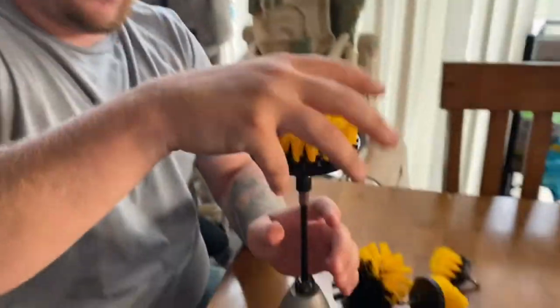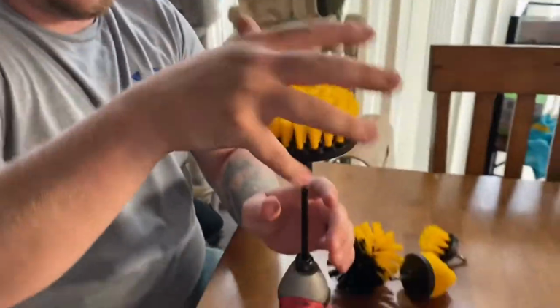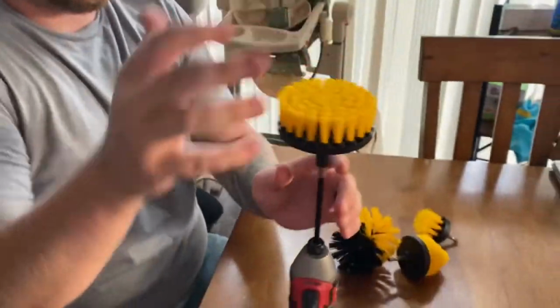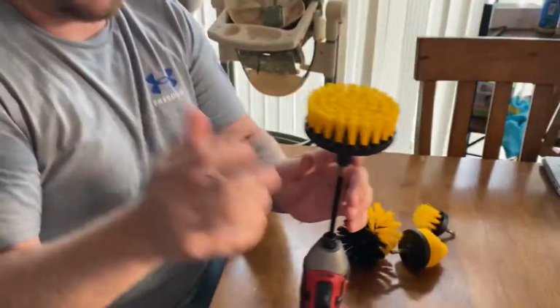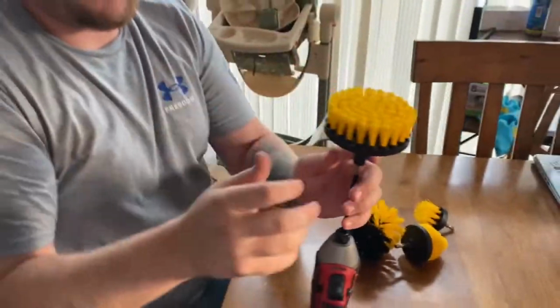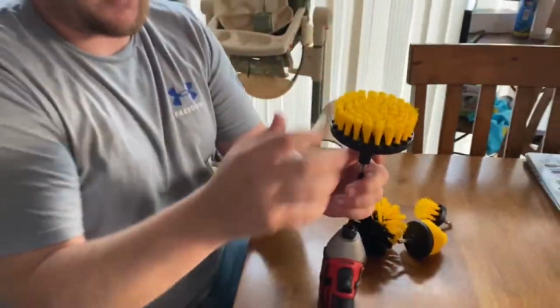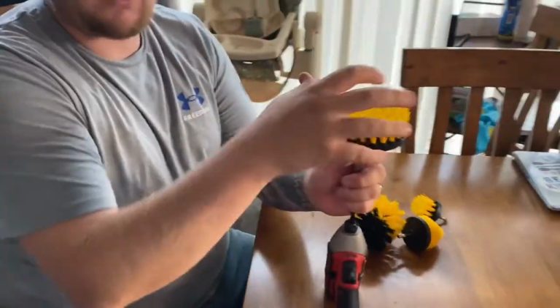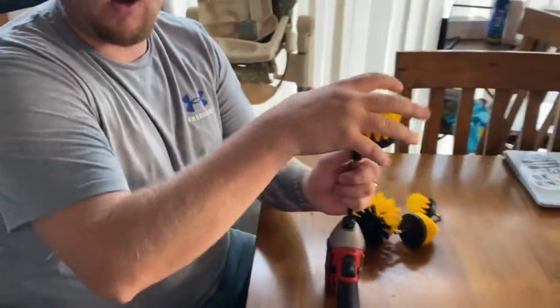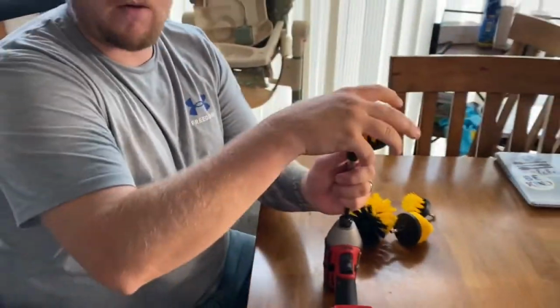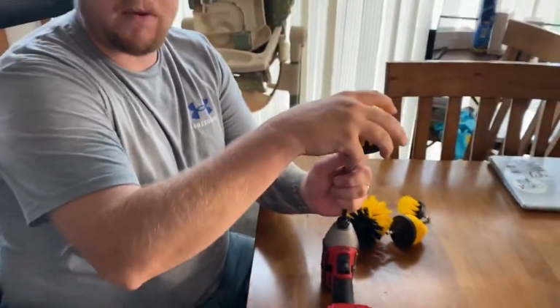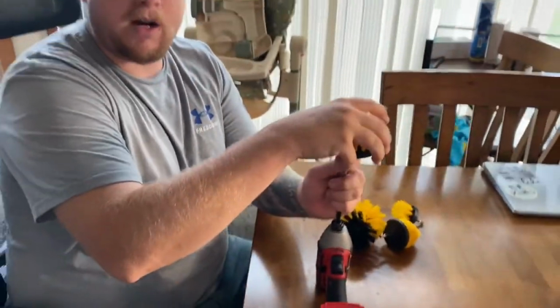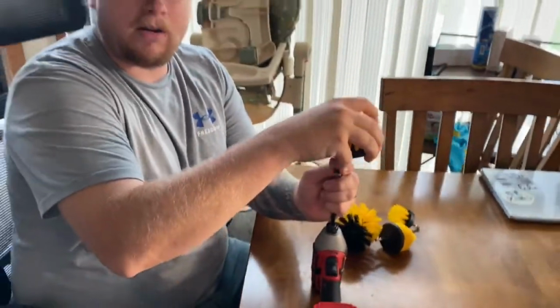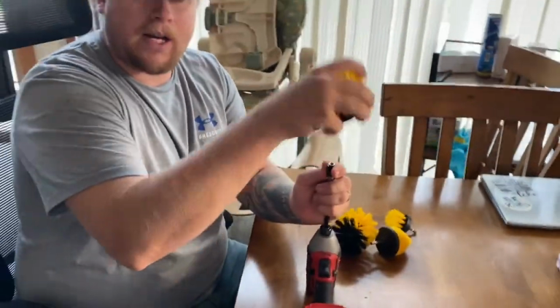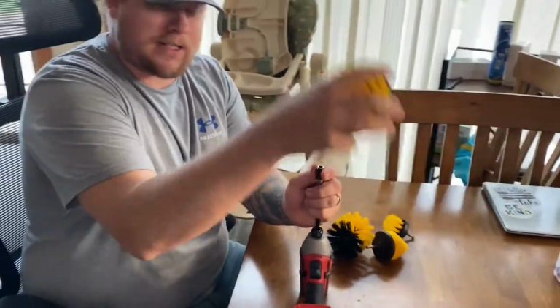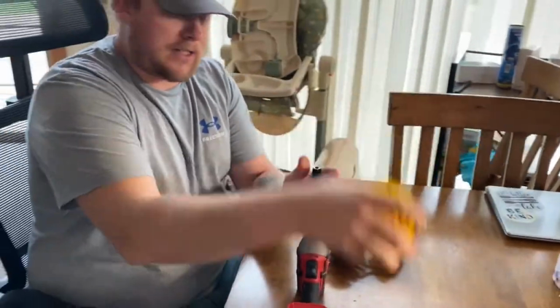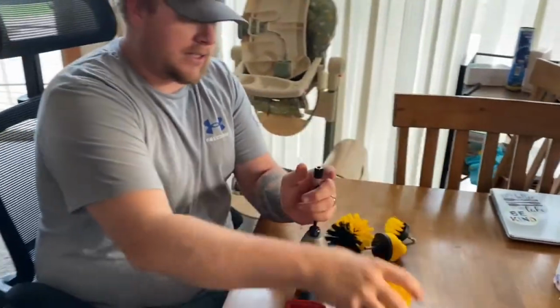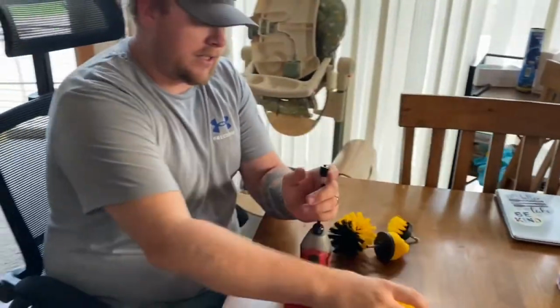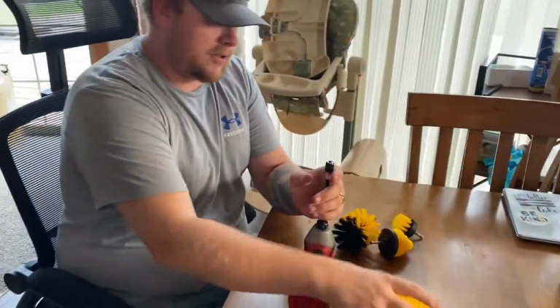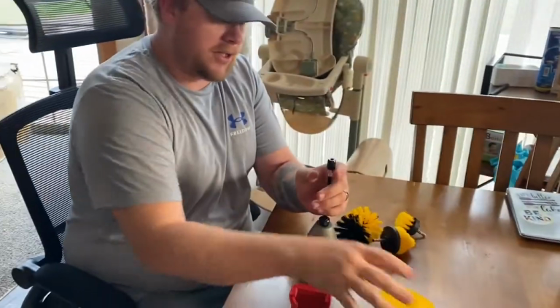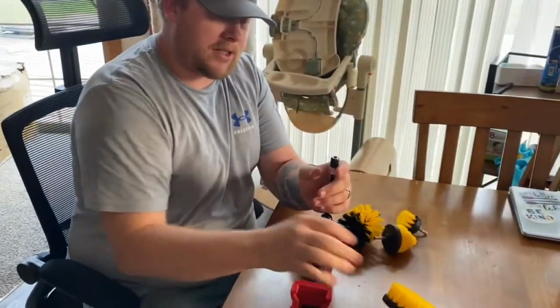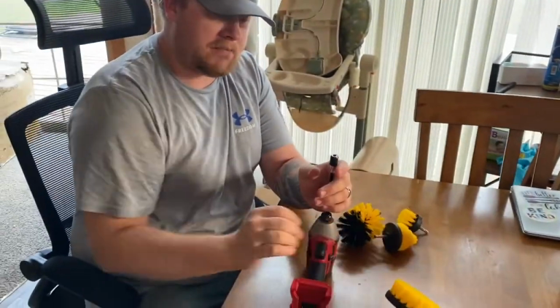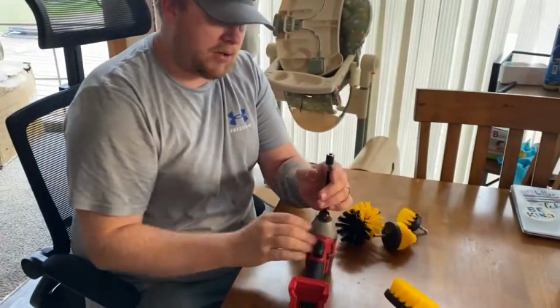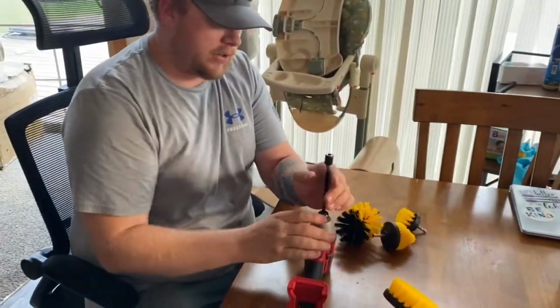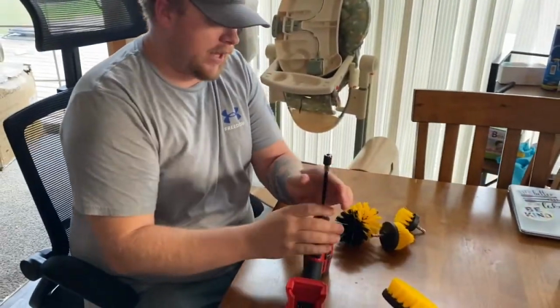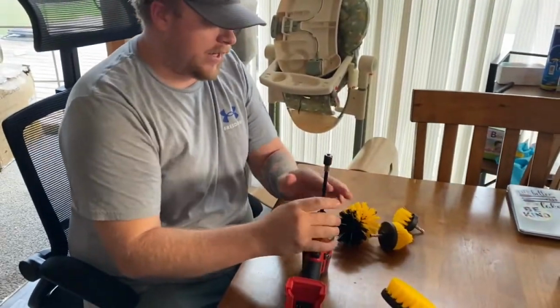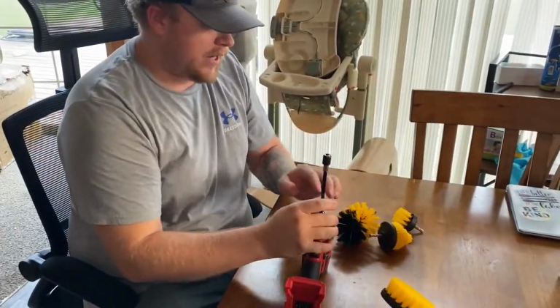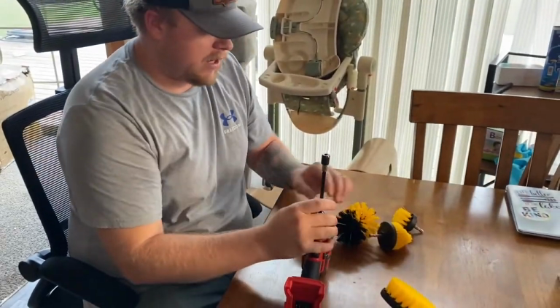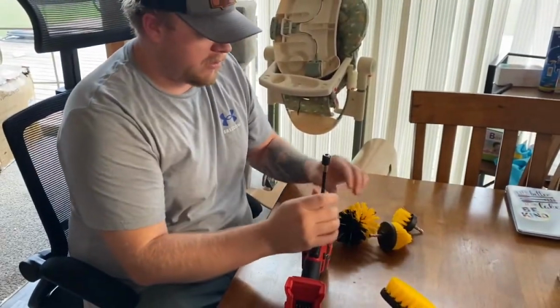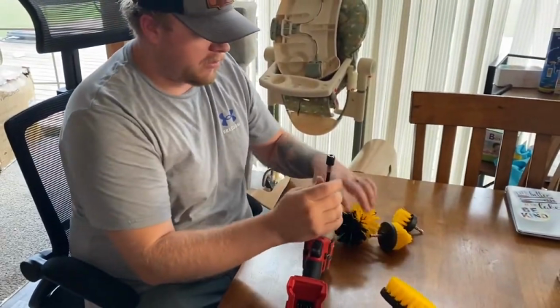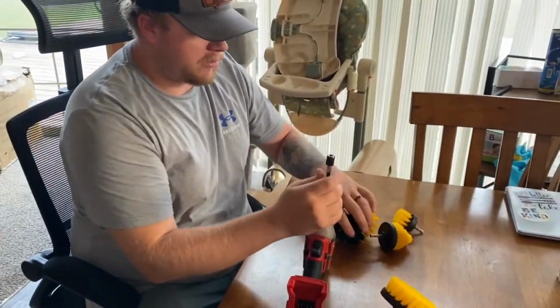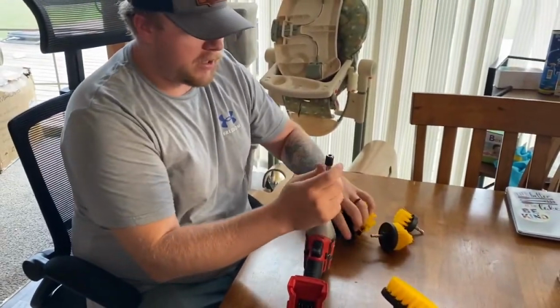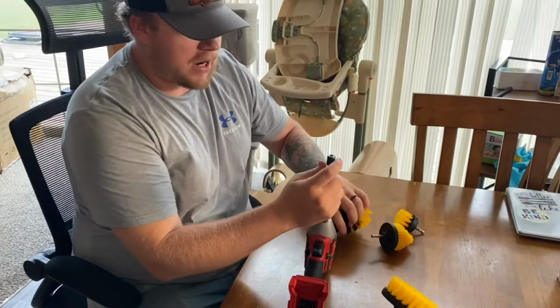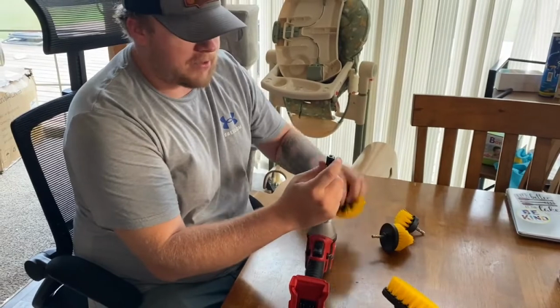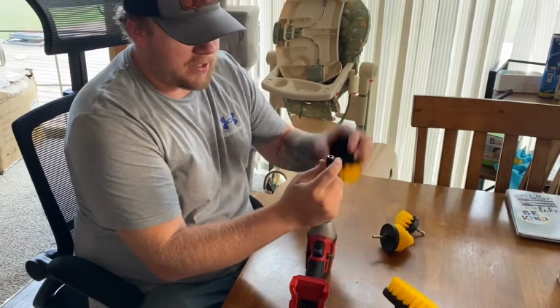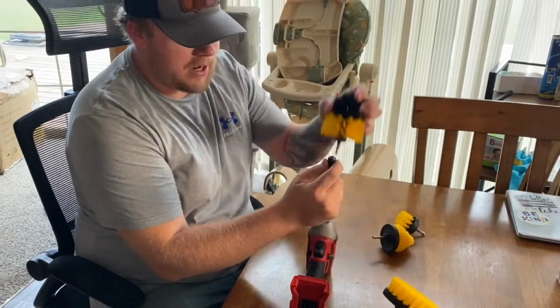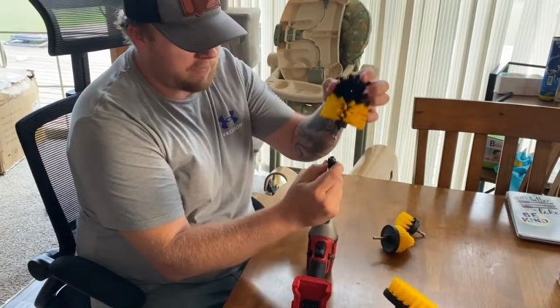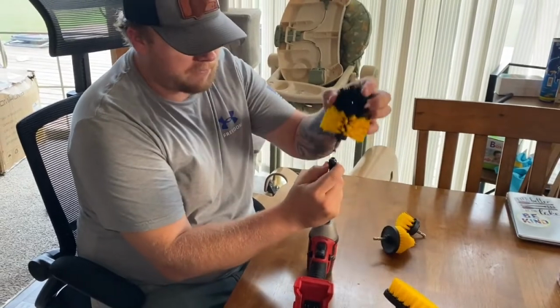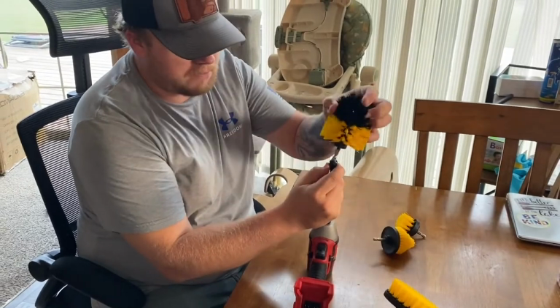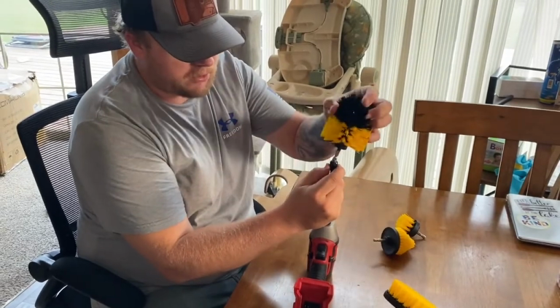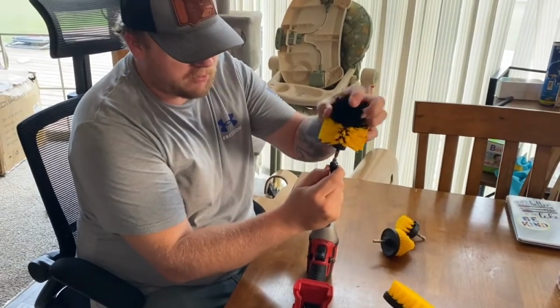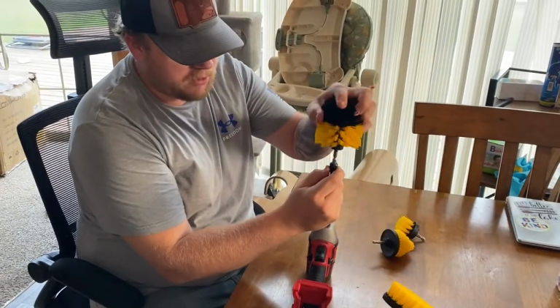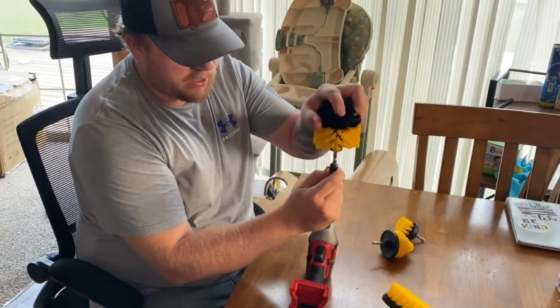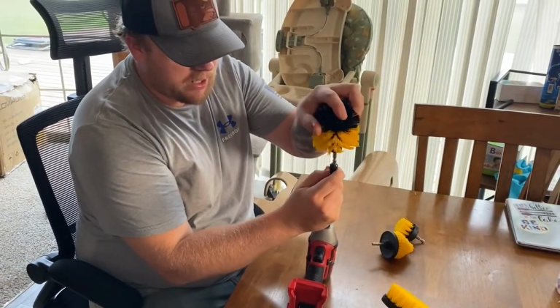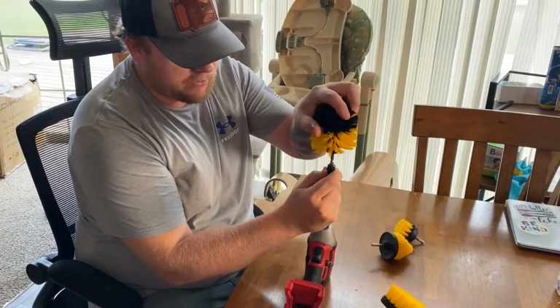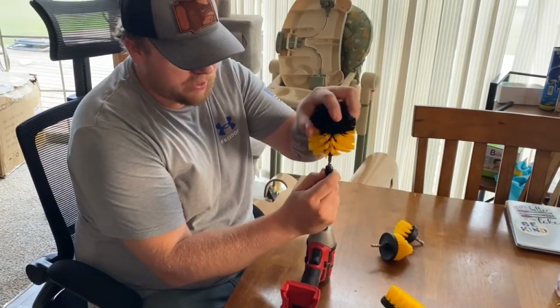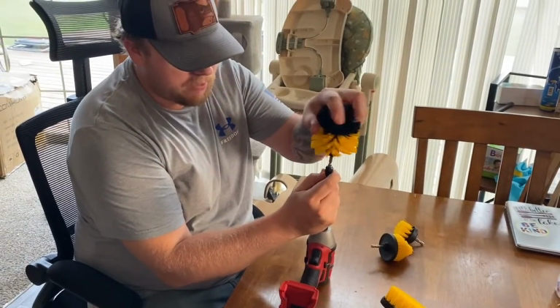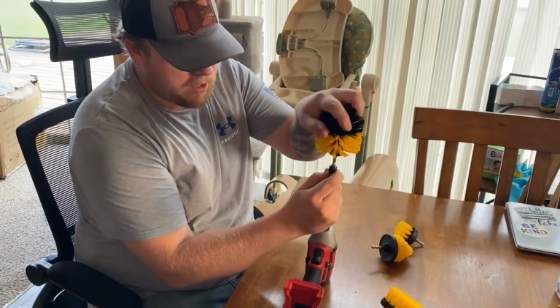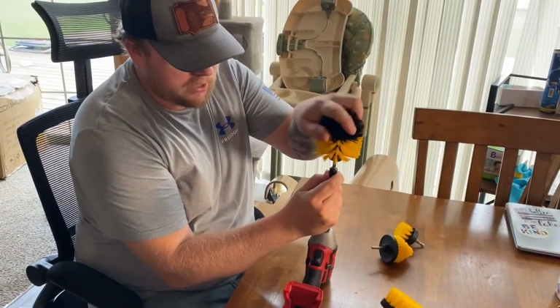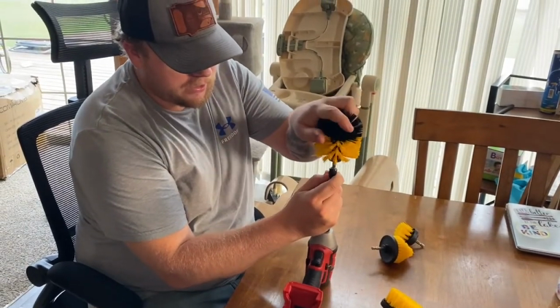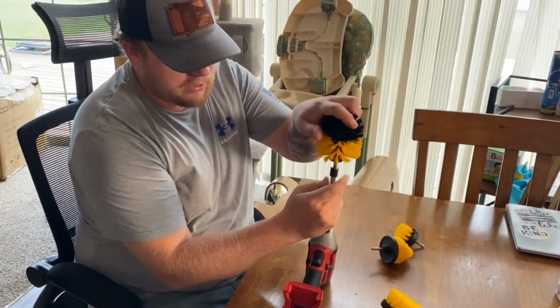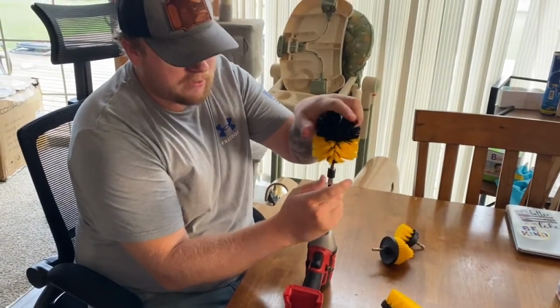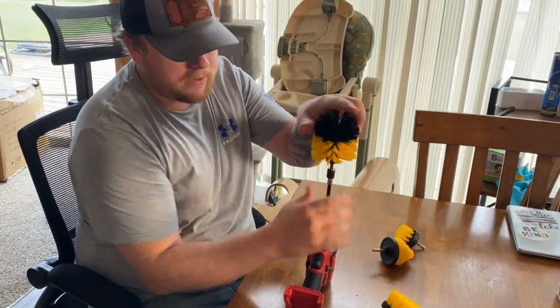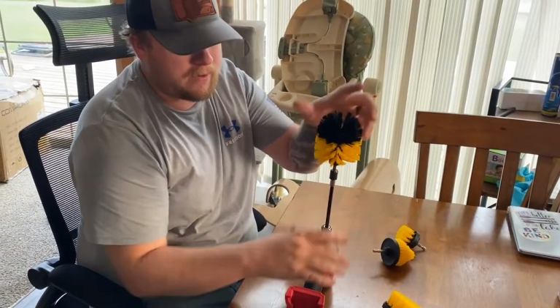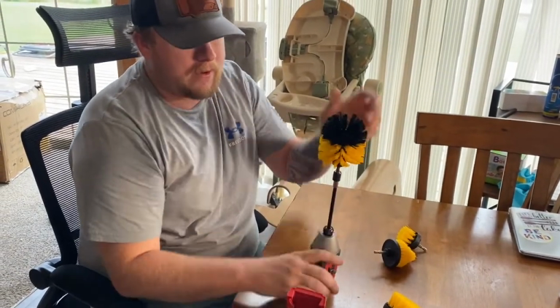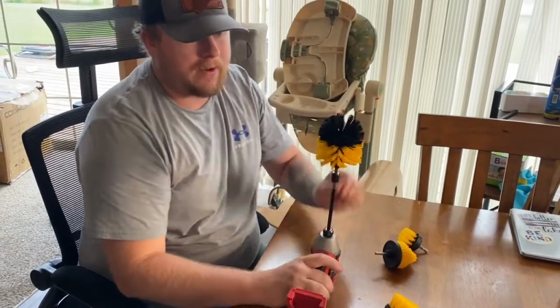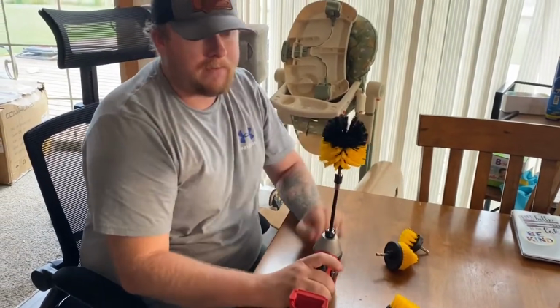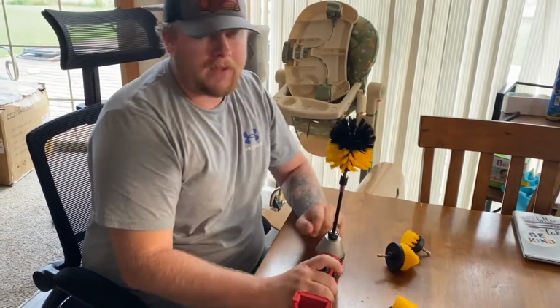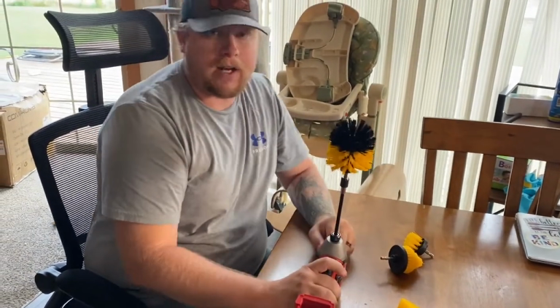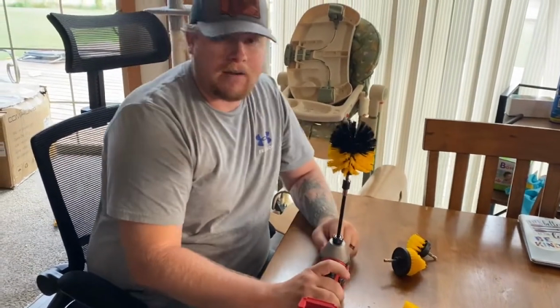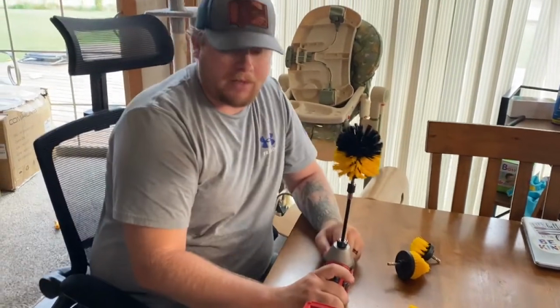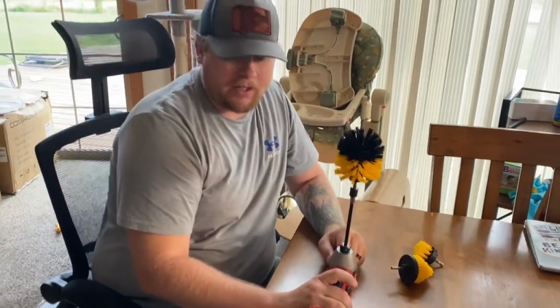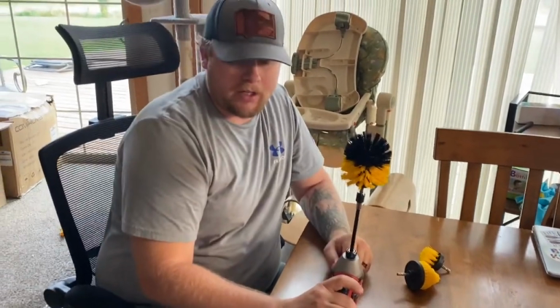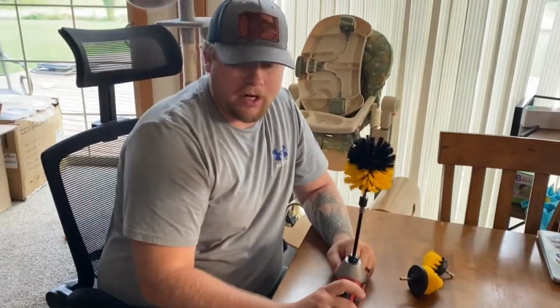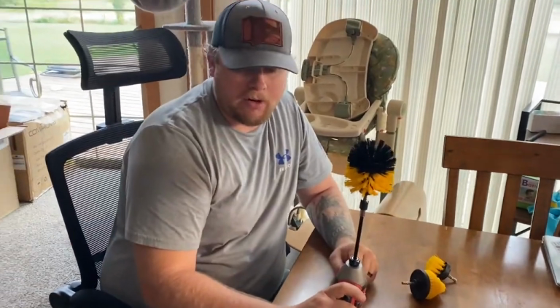If I want to swap it out, it's as easy as just pulling that down, grabbing it off, putting the one on that I want, and I'm good to go.